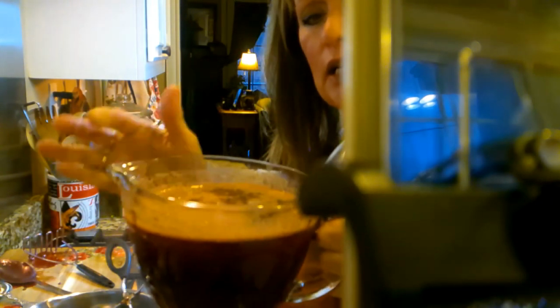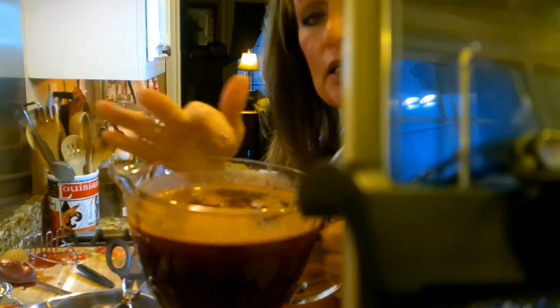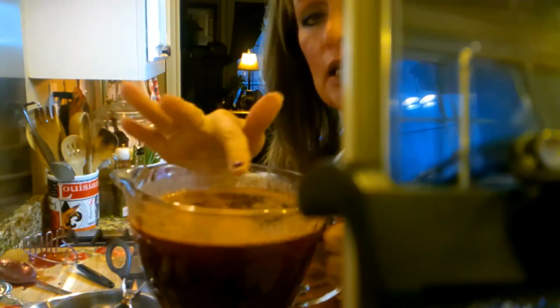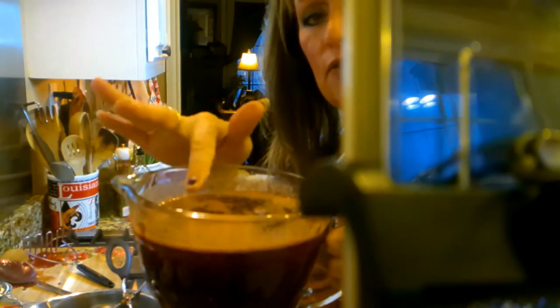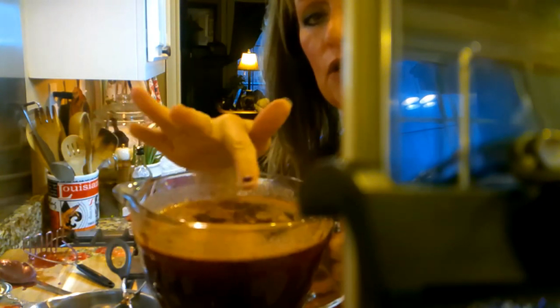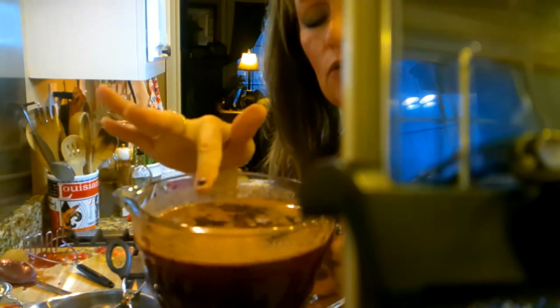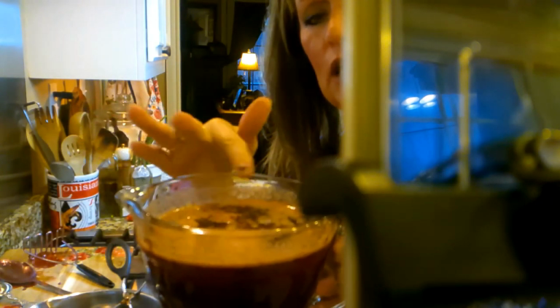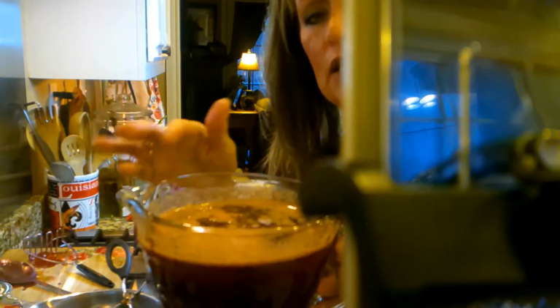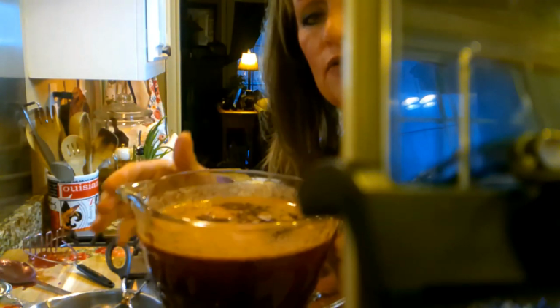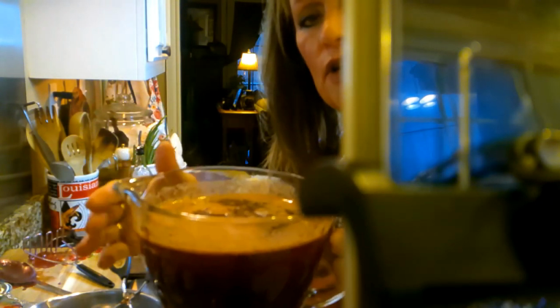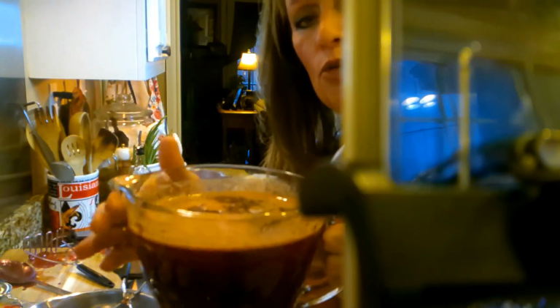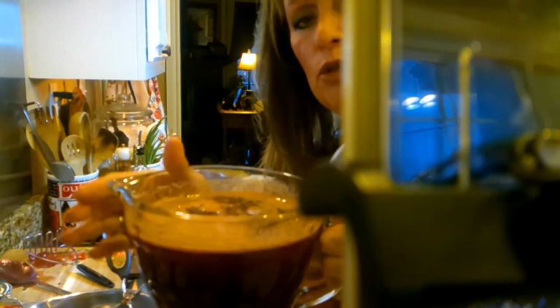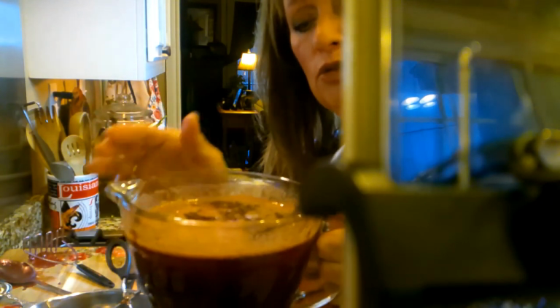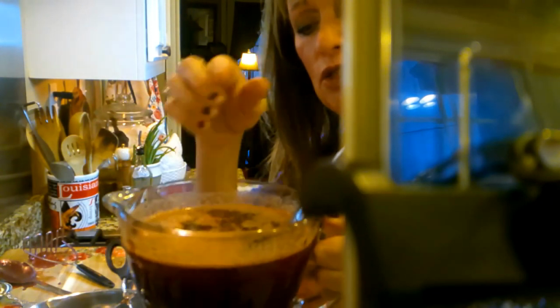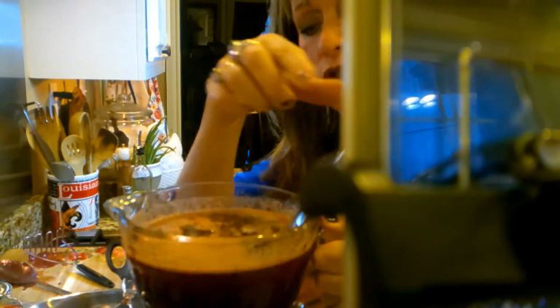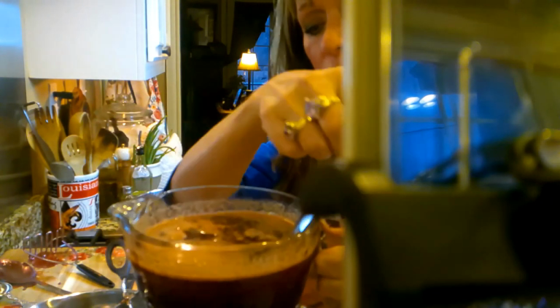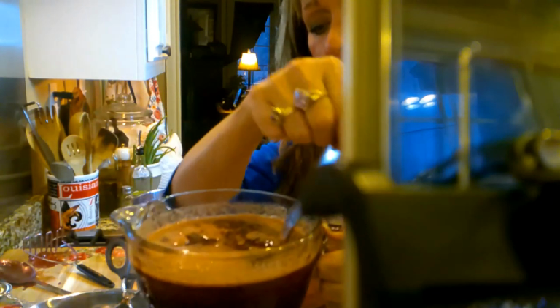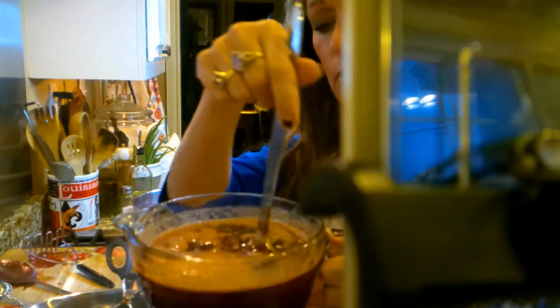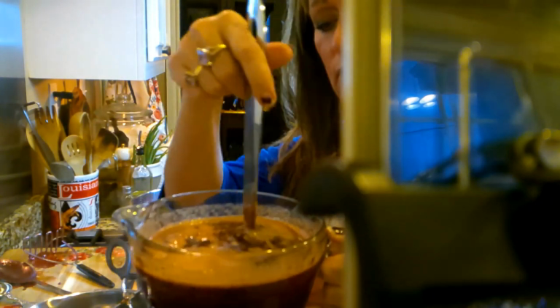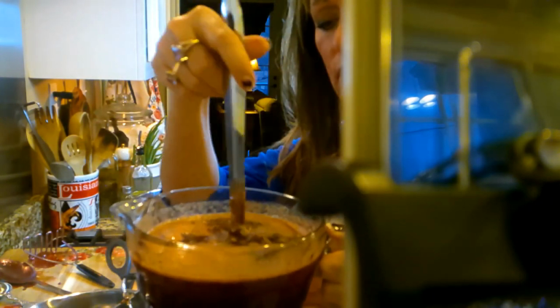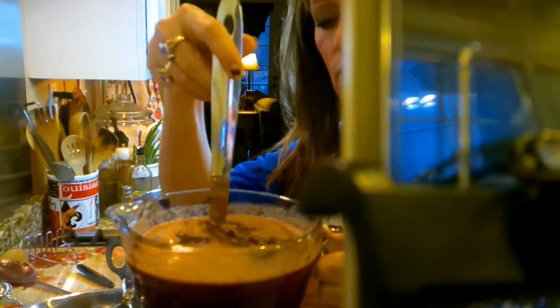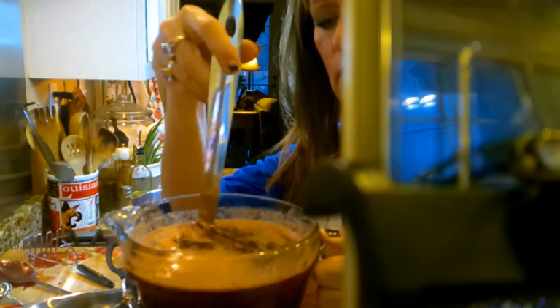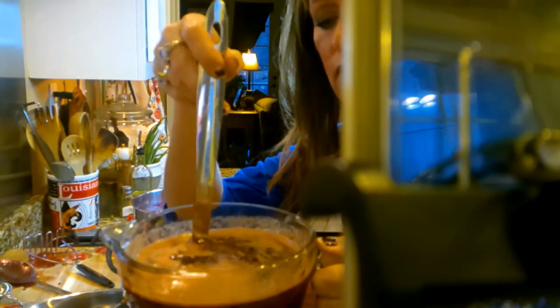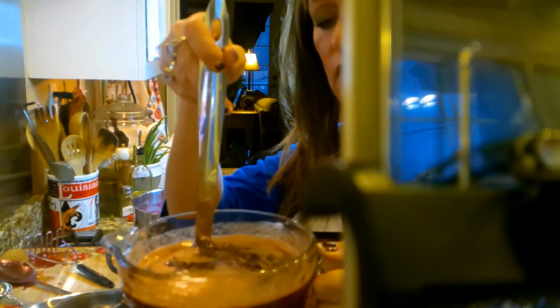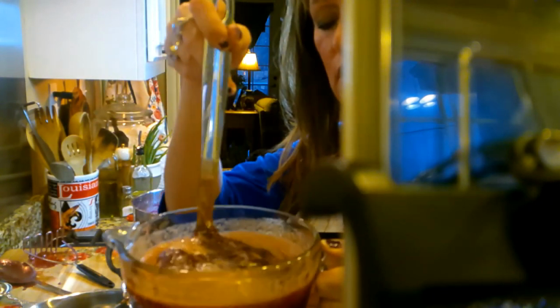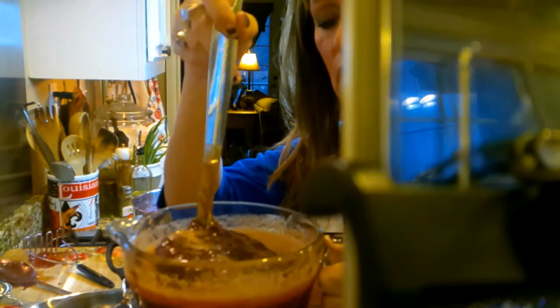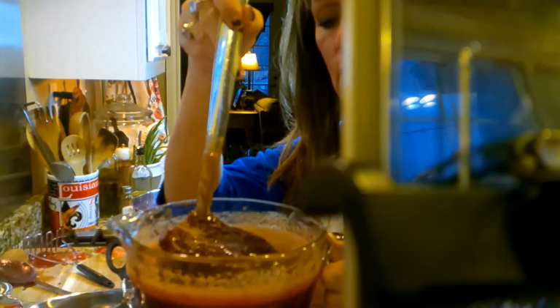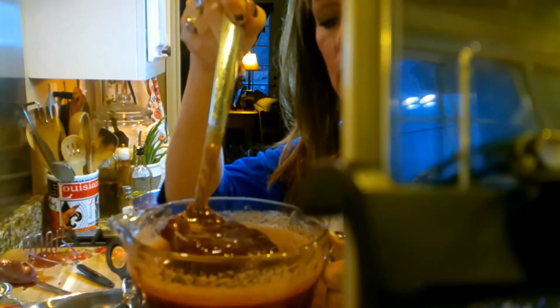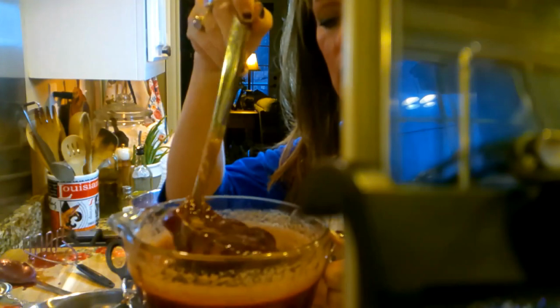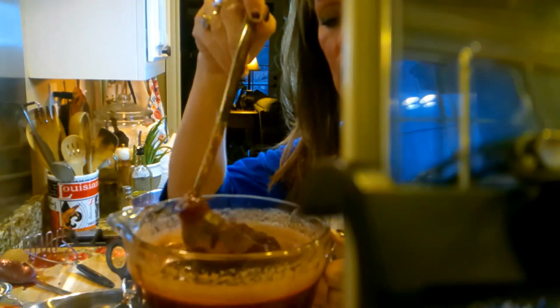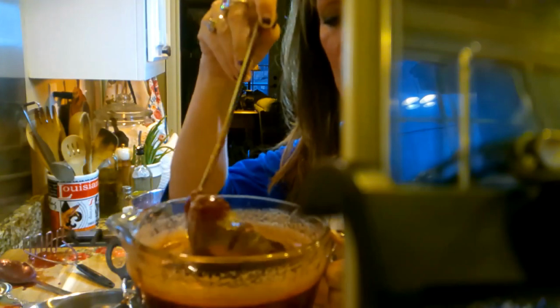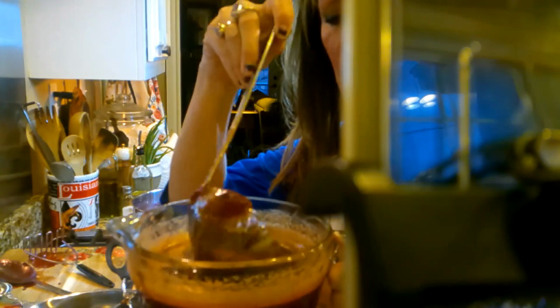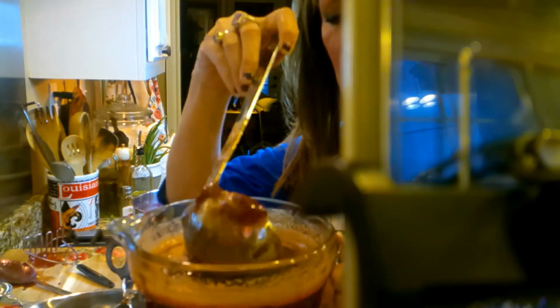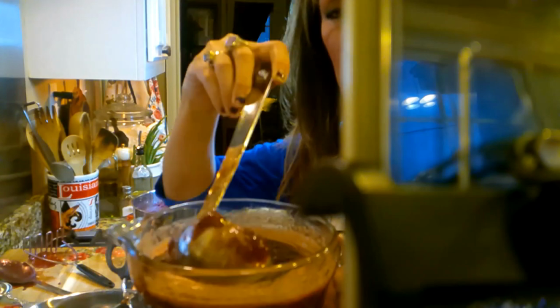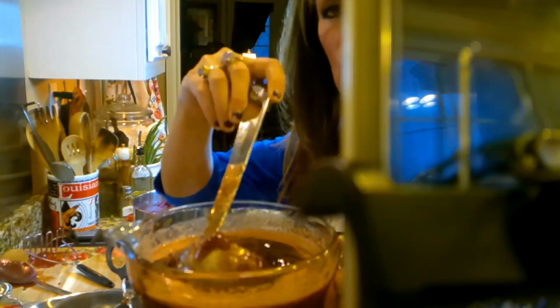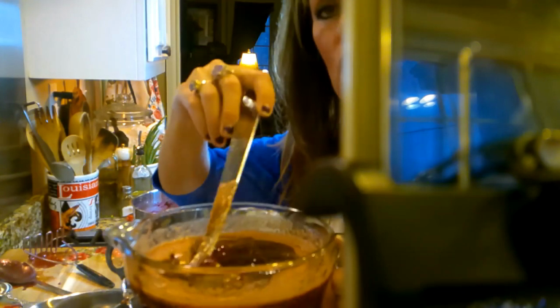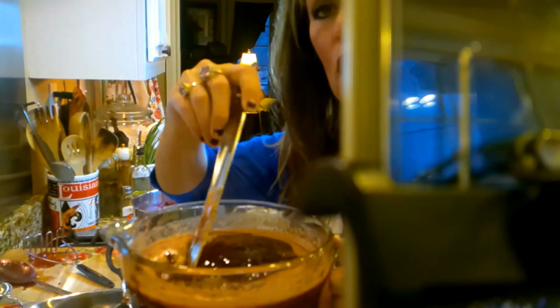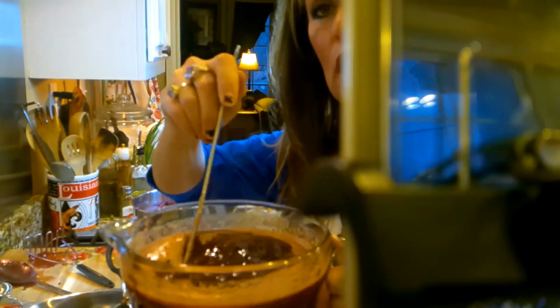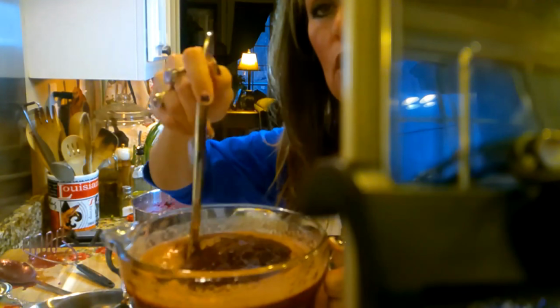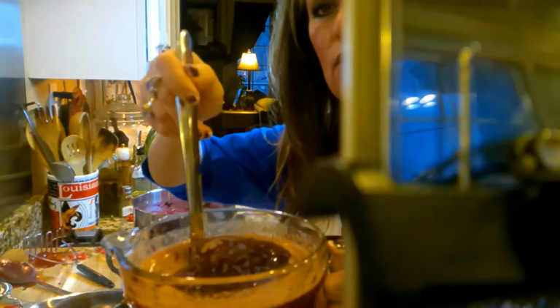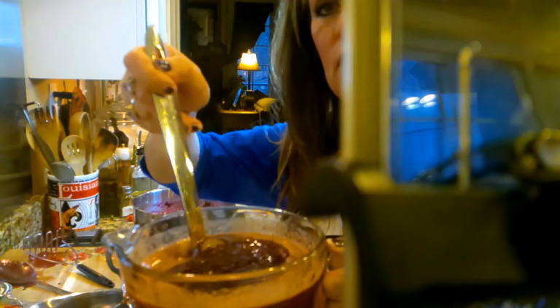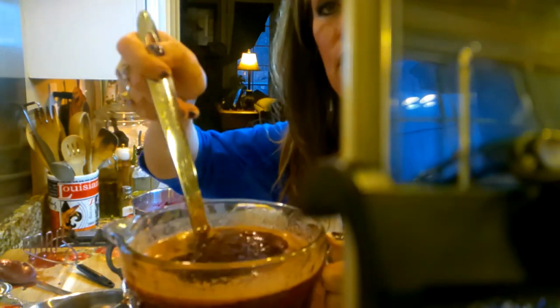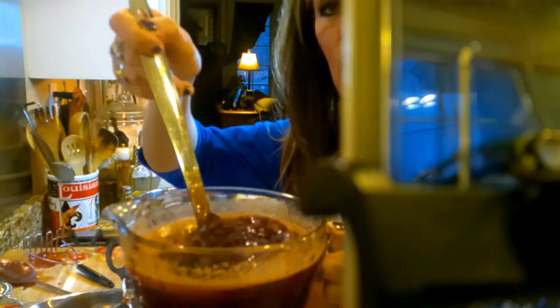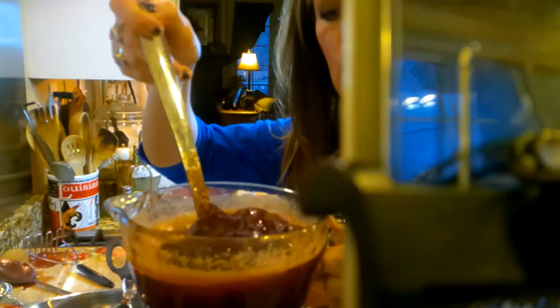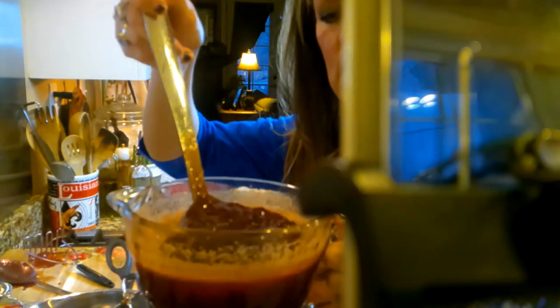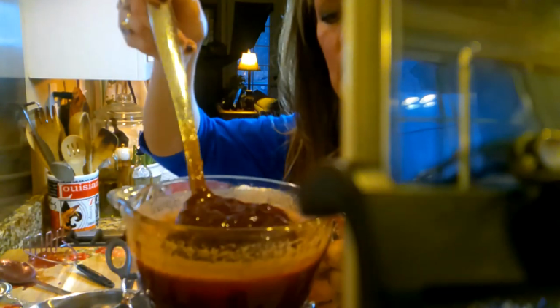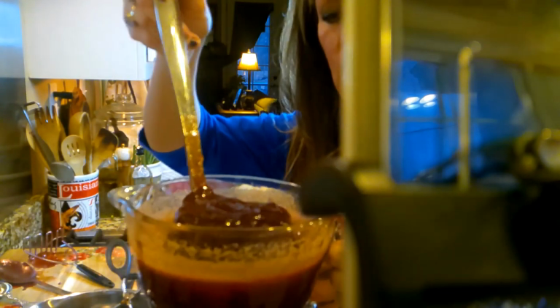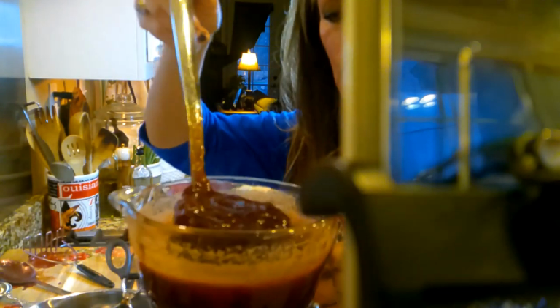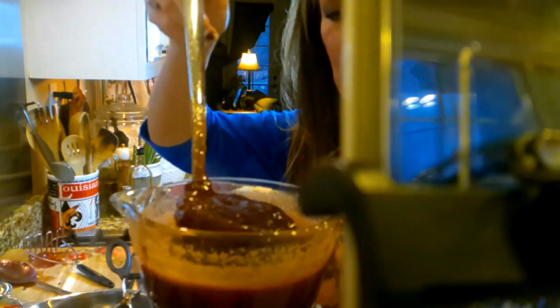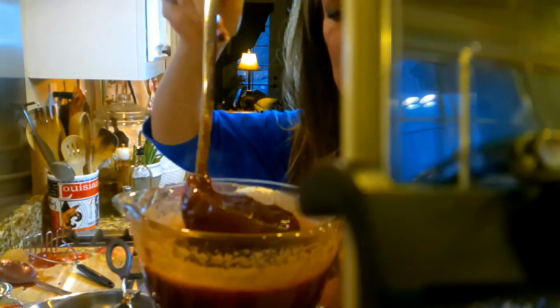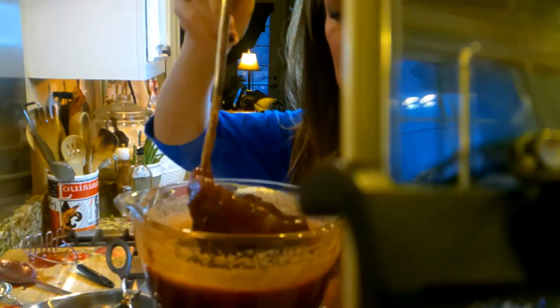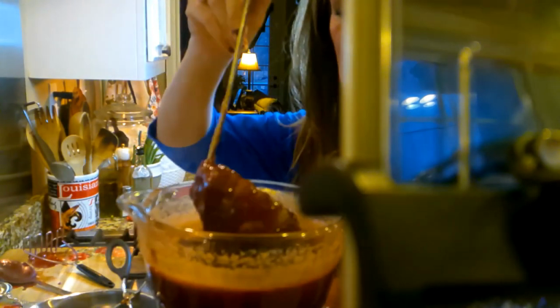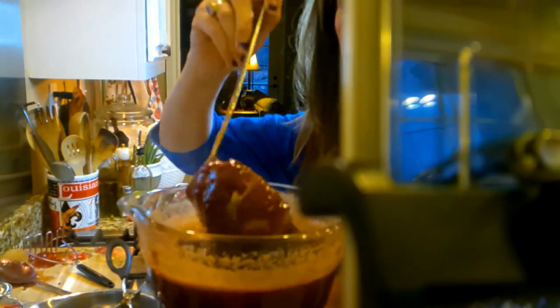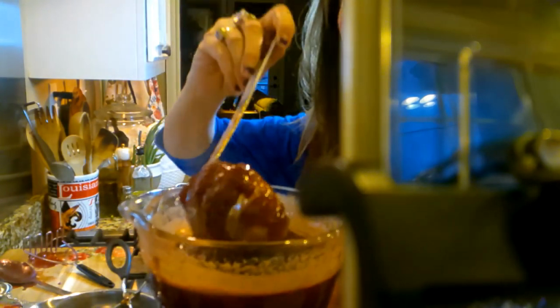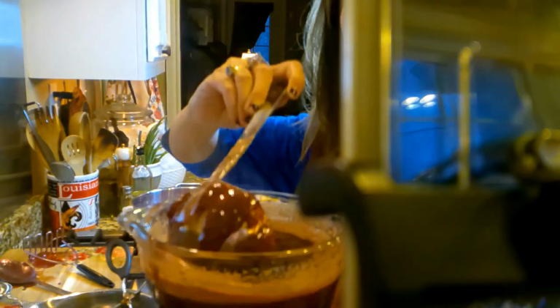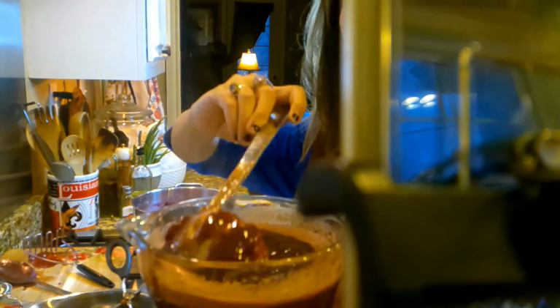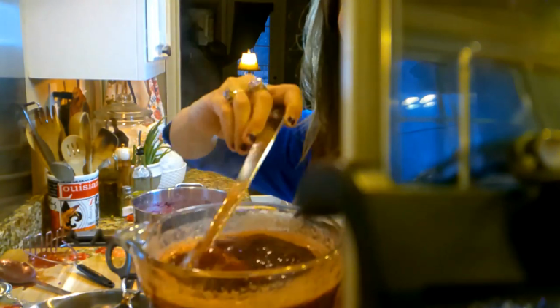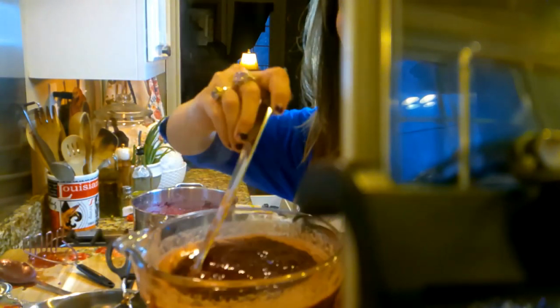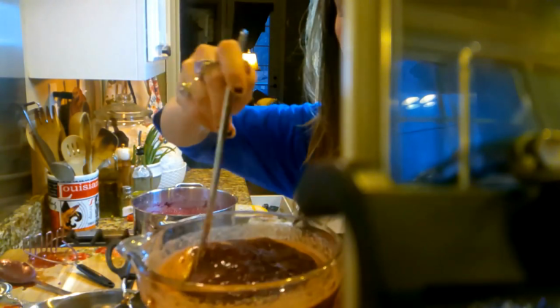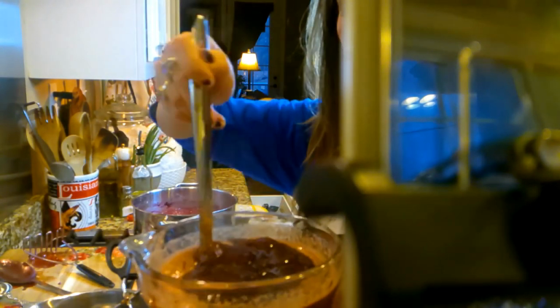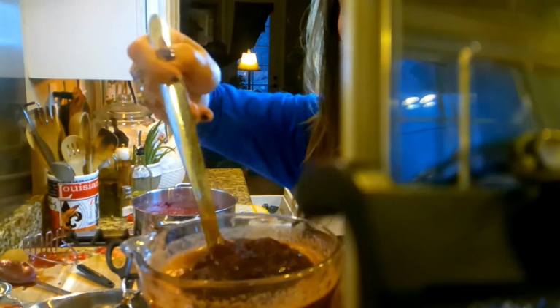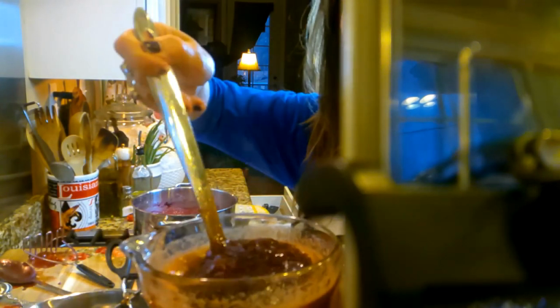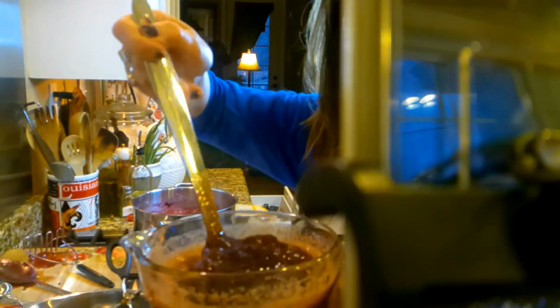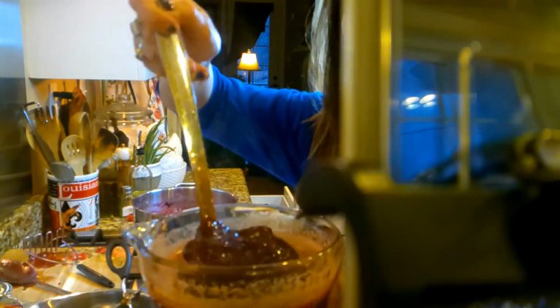If you don't like the foam, you can just skim it off the top, but John loves the foam — he says it reminds him of his grandma's.